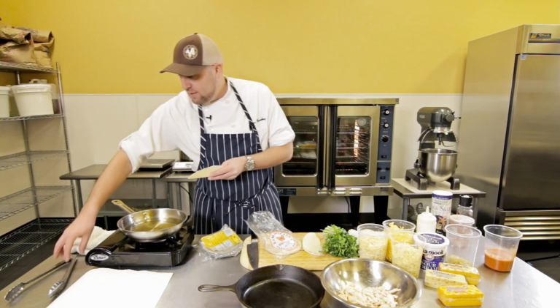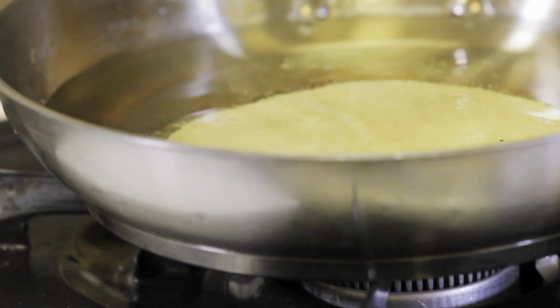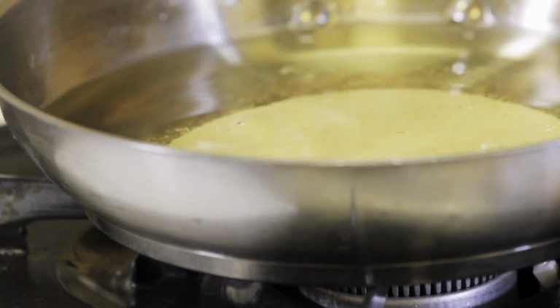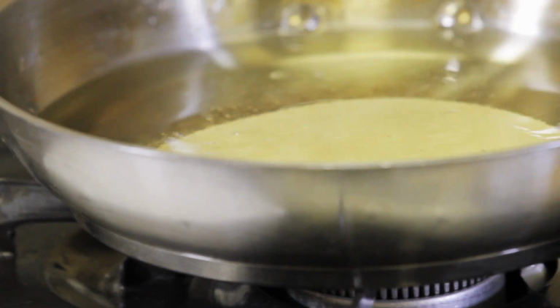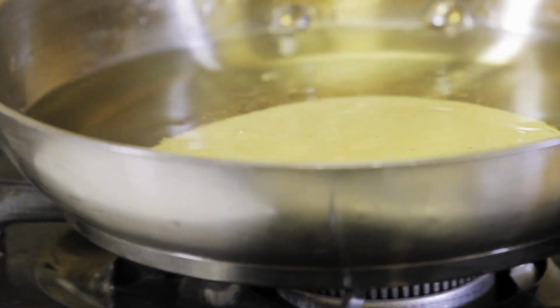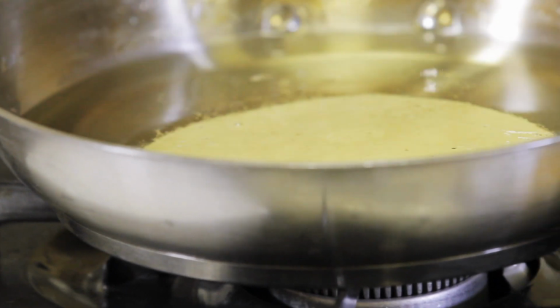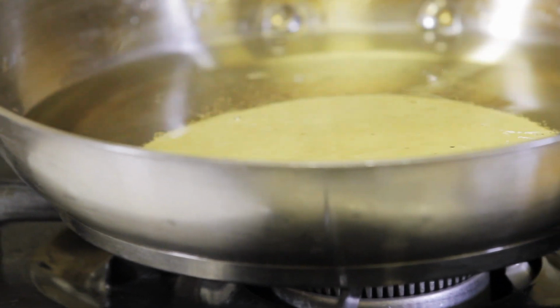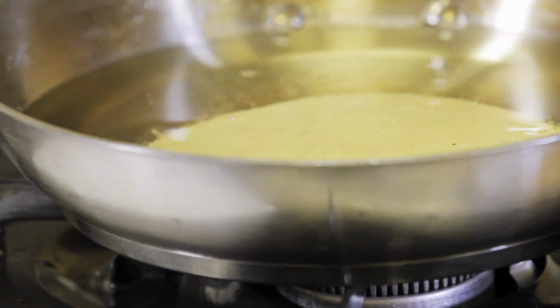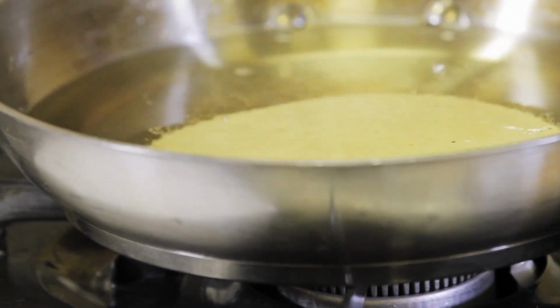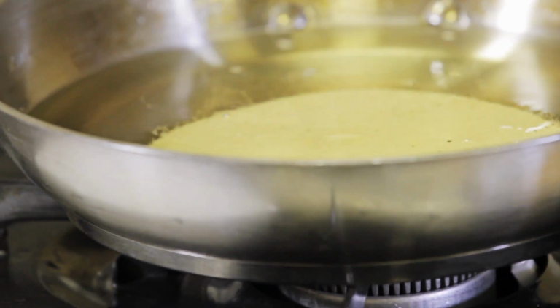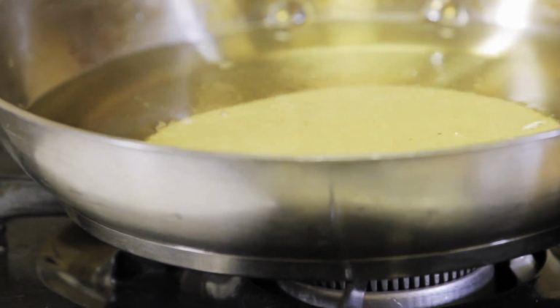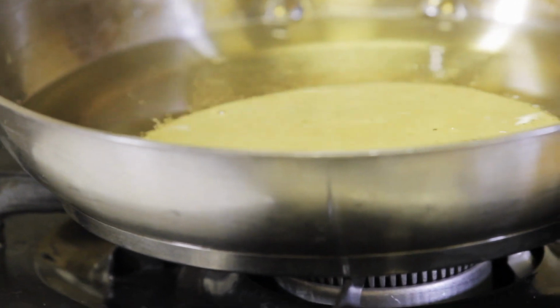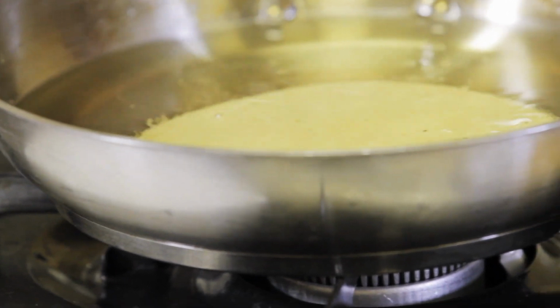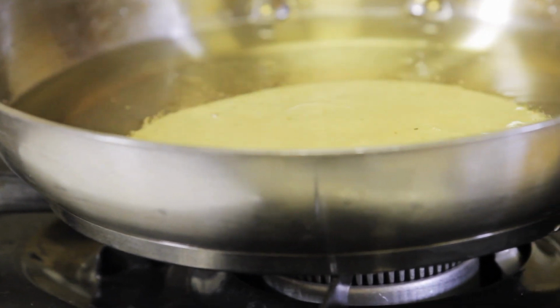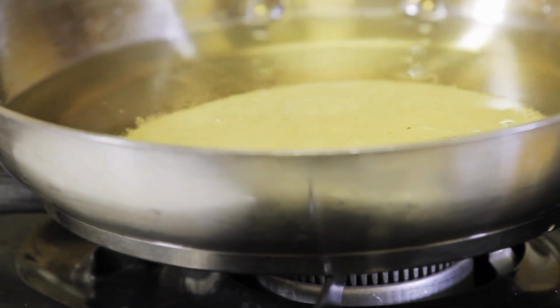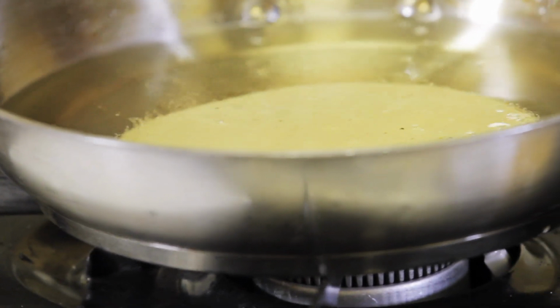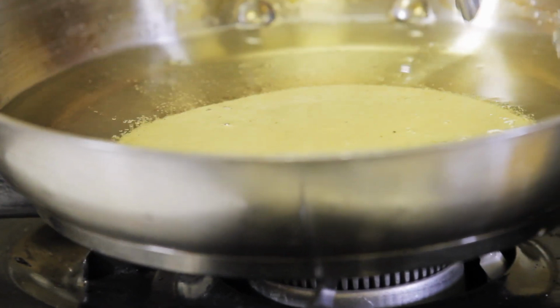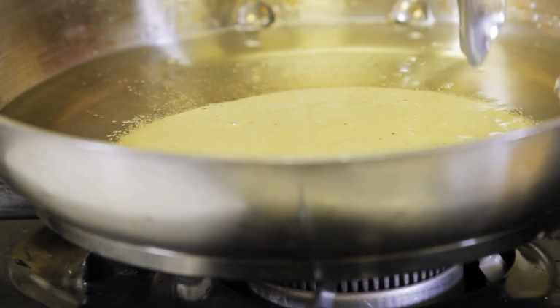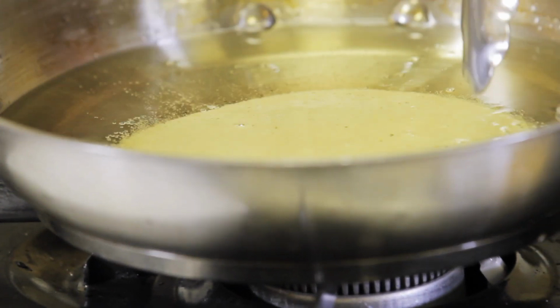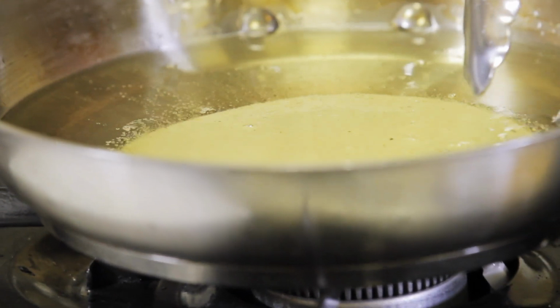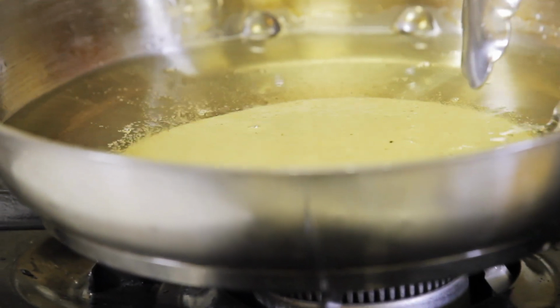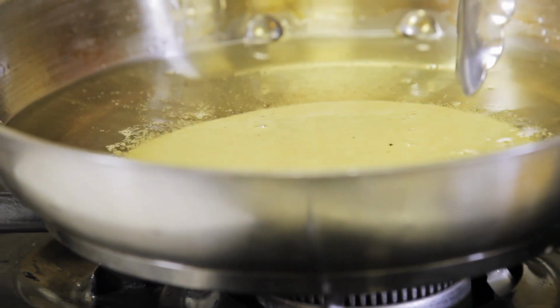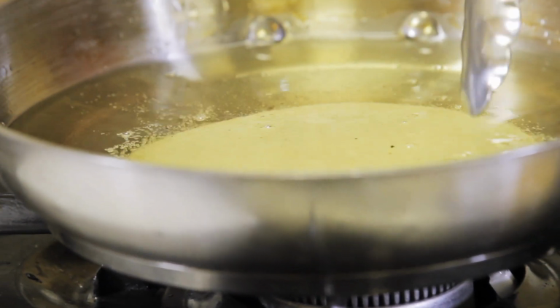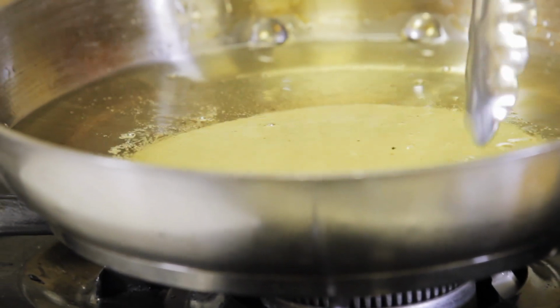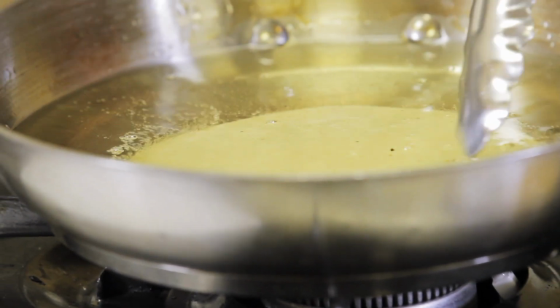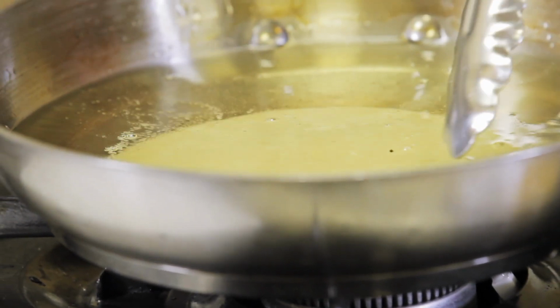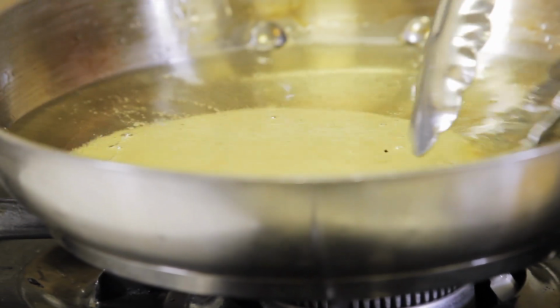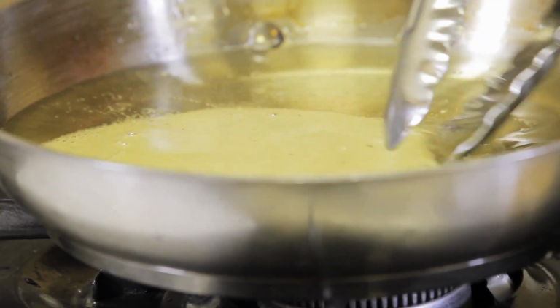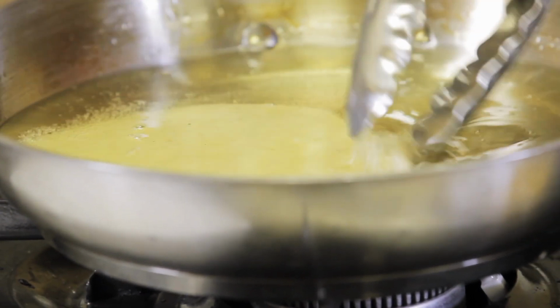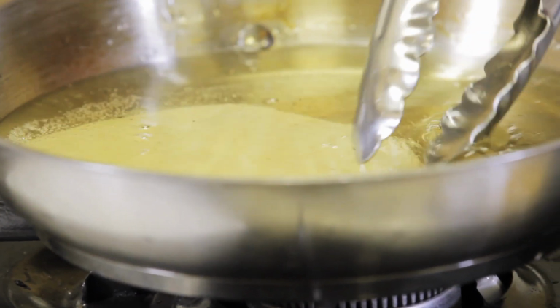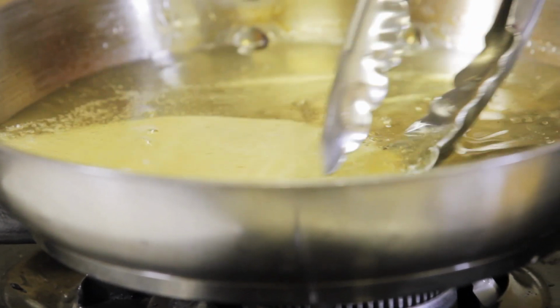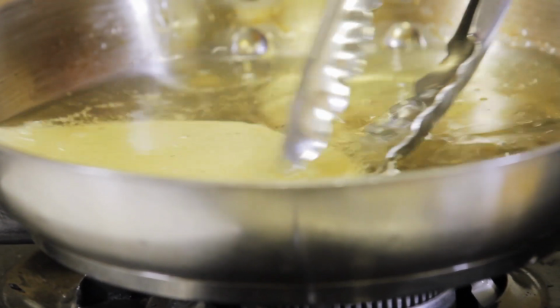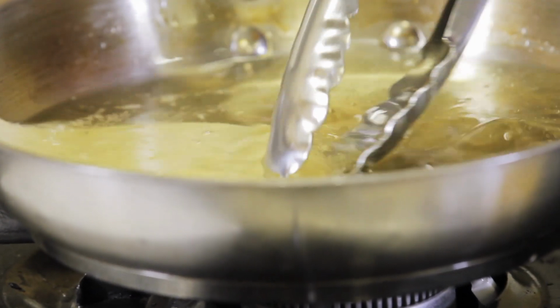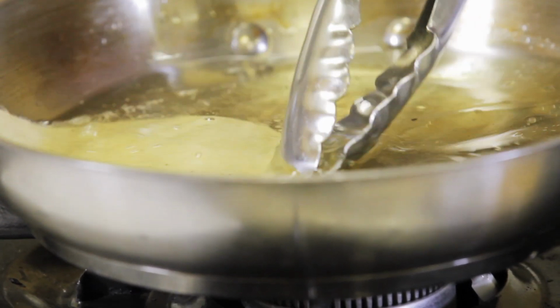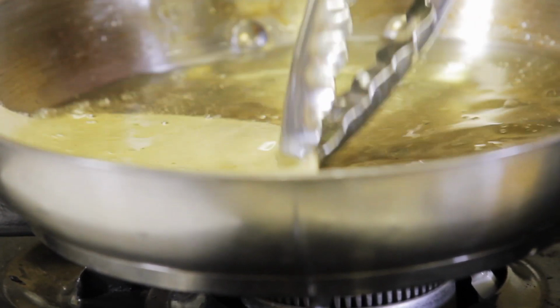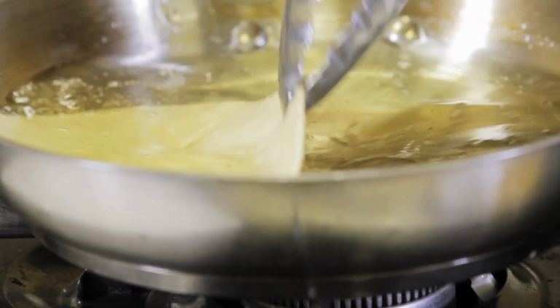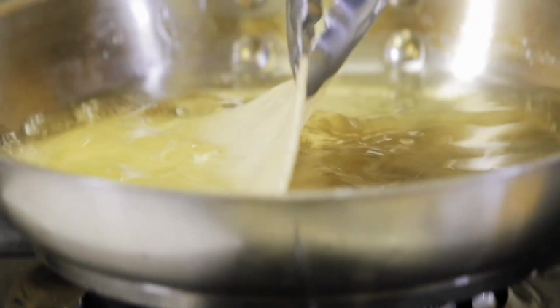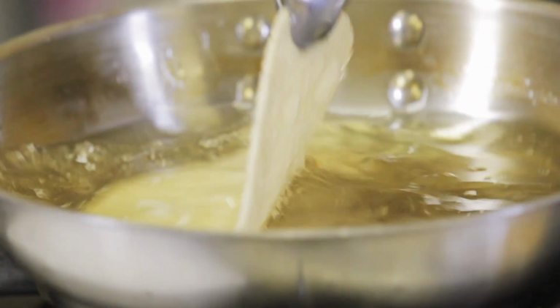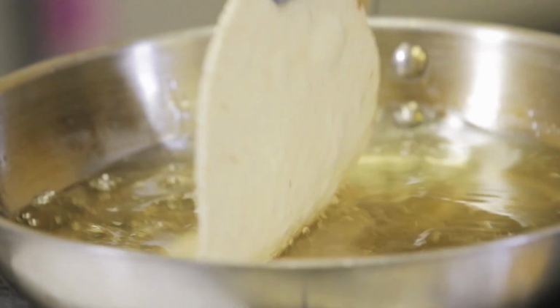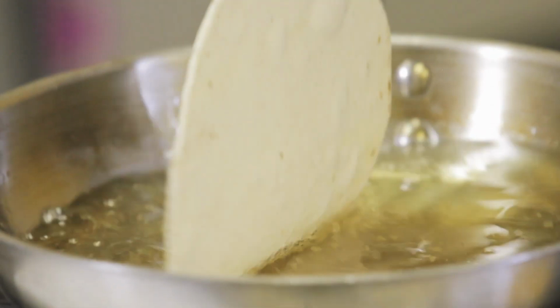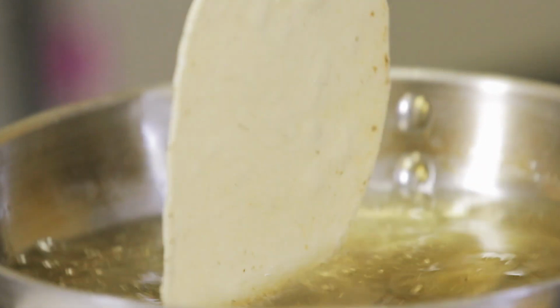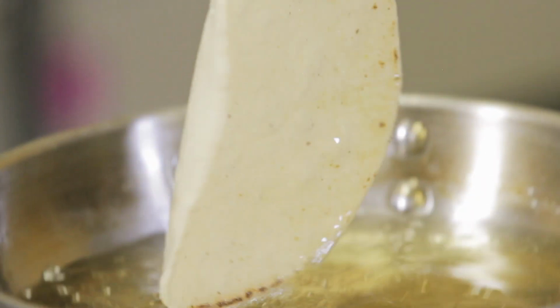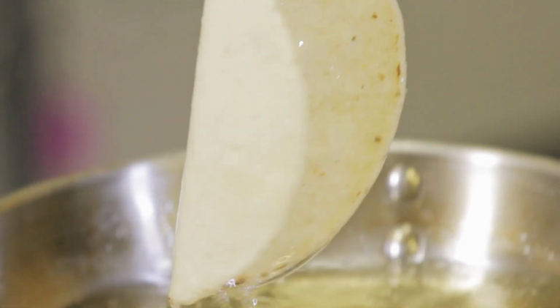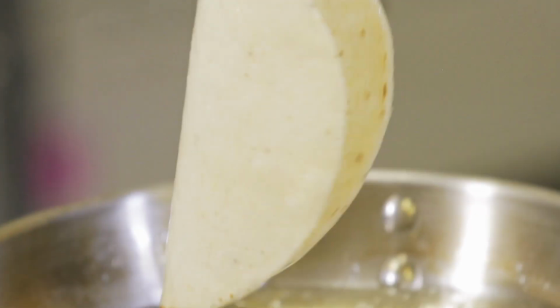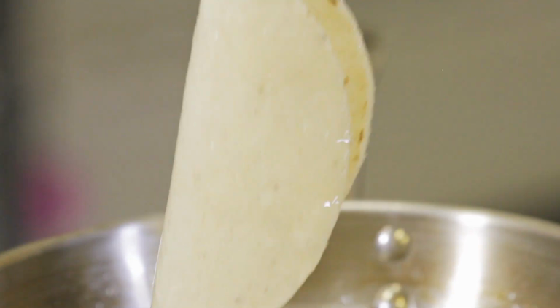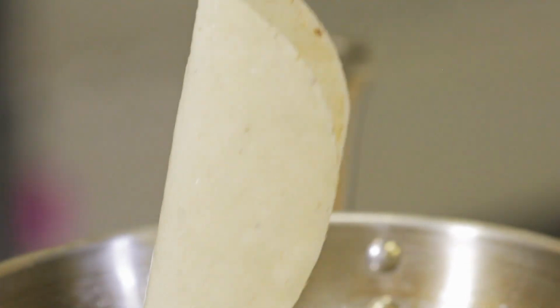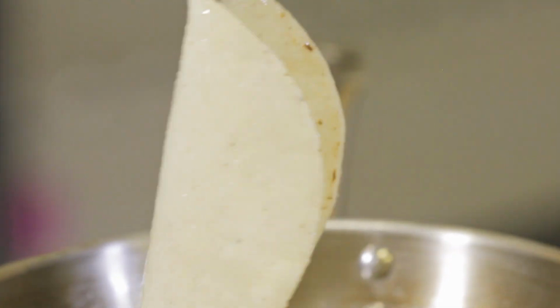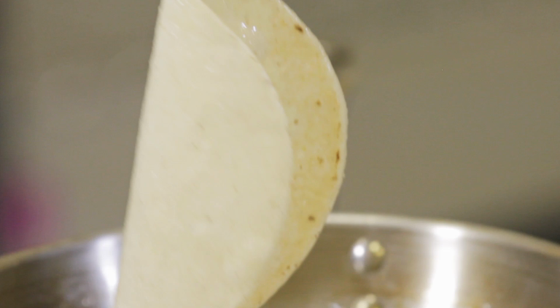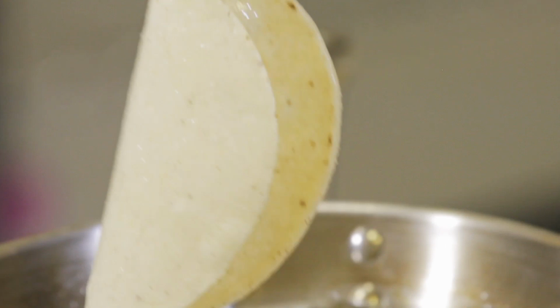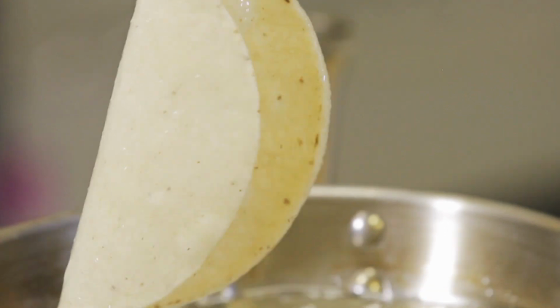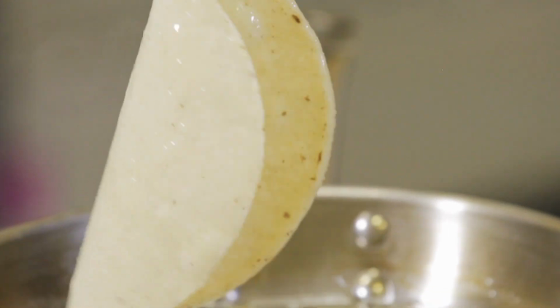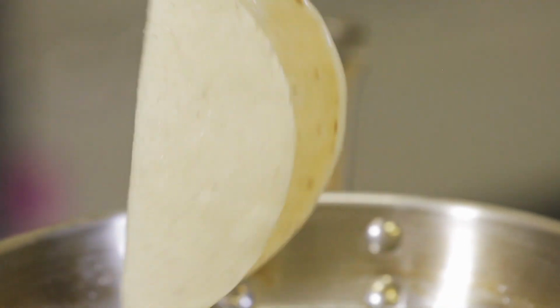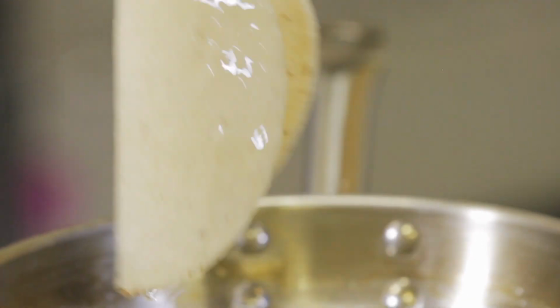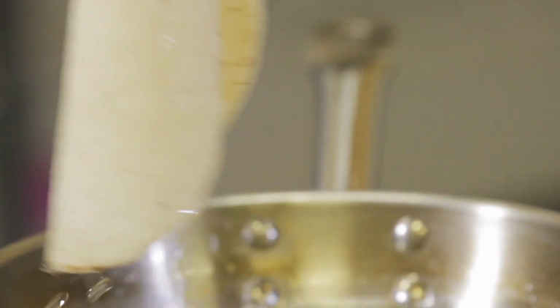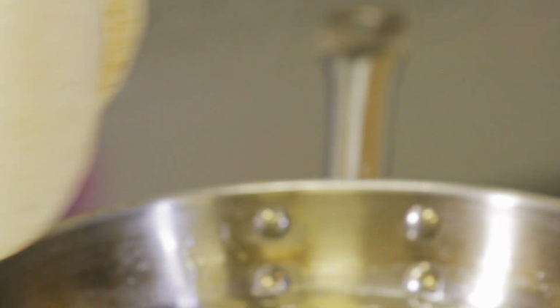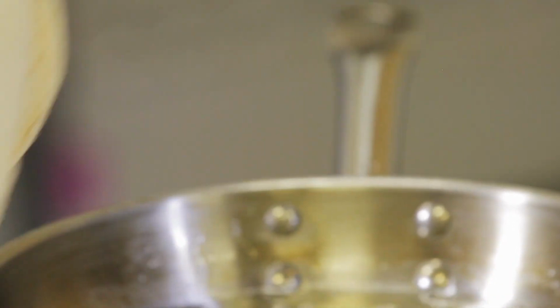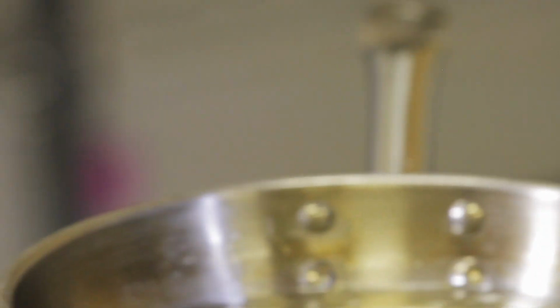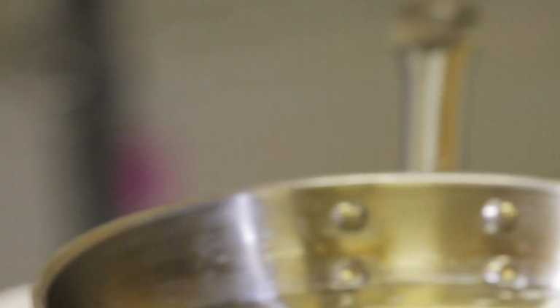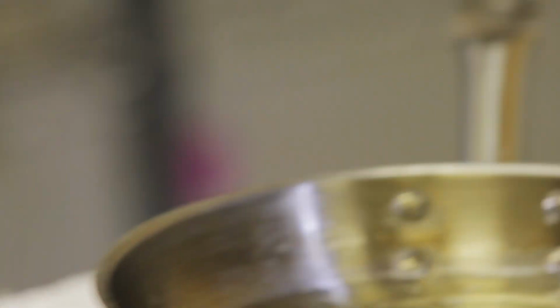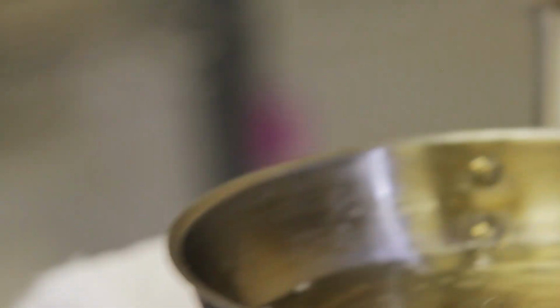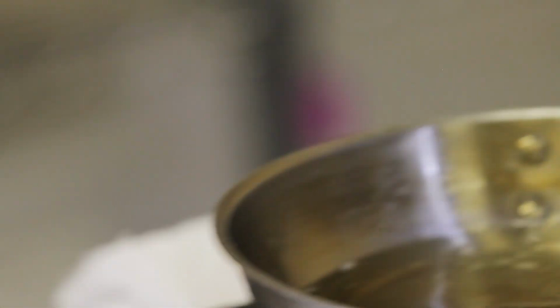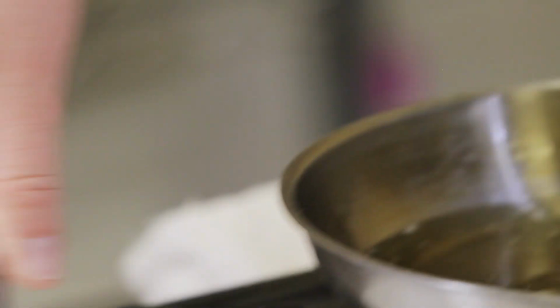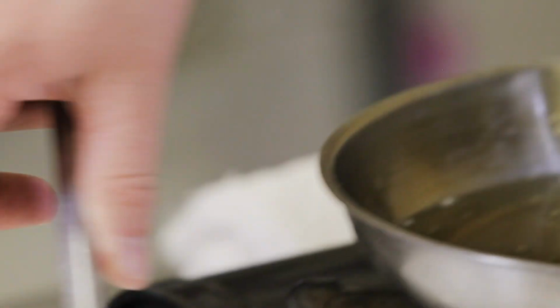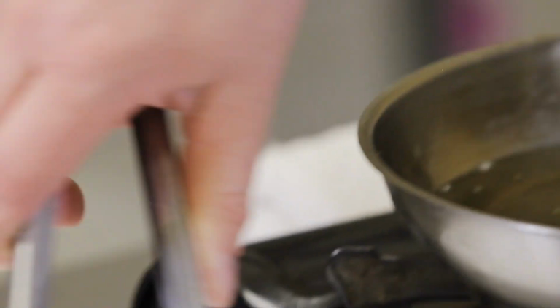What you do is put these in the hot oil, wait about three seconds, then pull them out and that's it. We're going to drain these on paper towels.